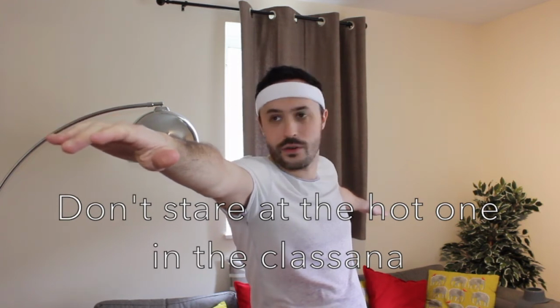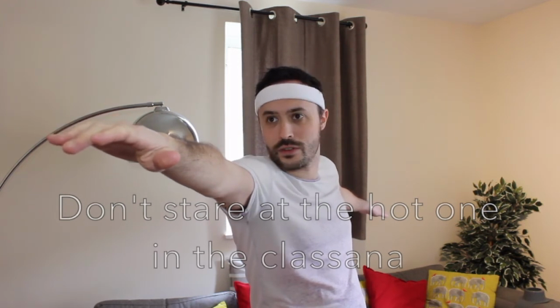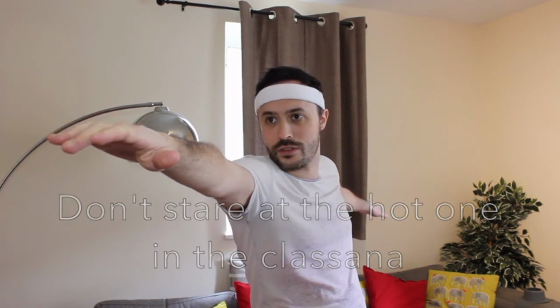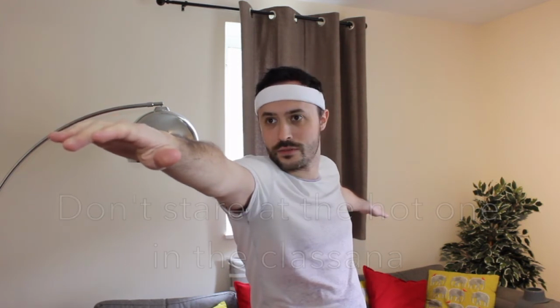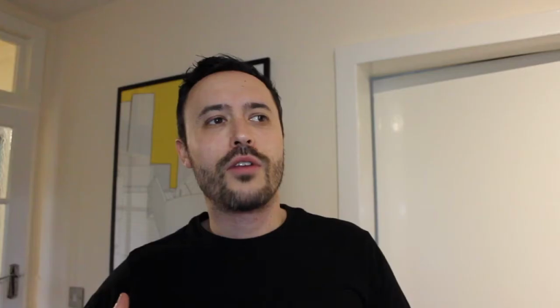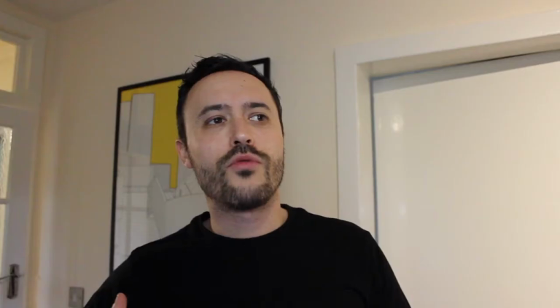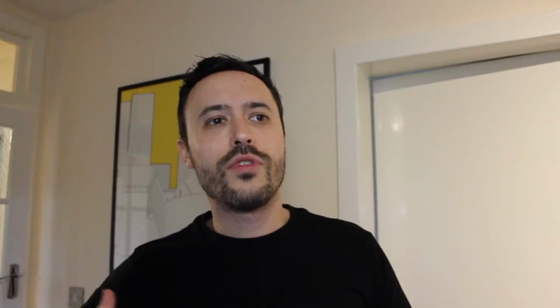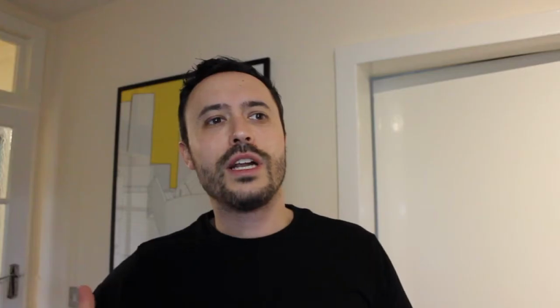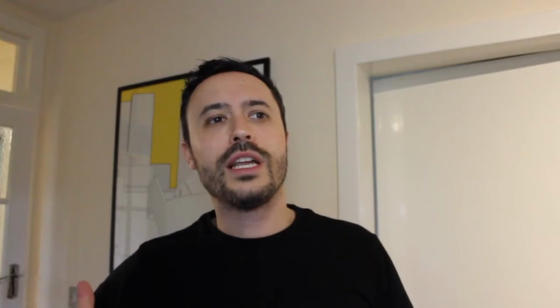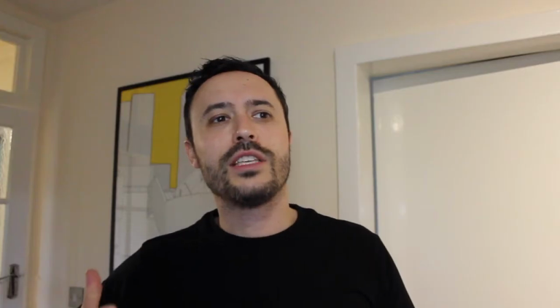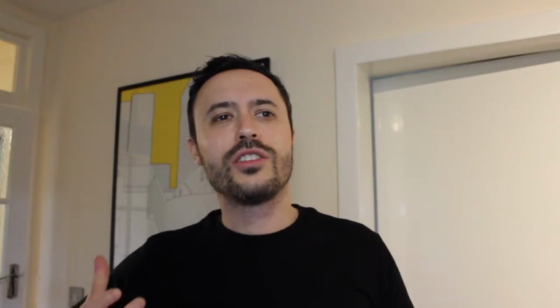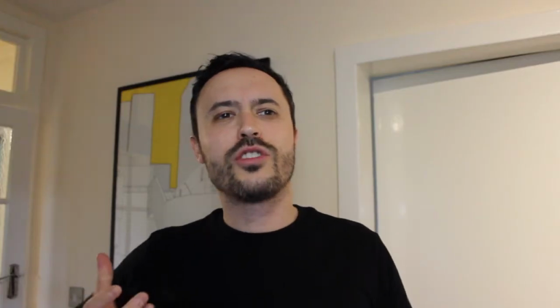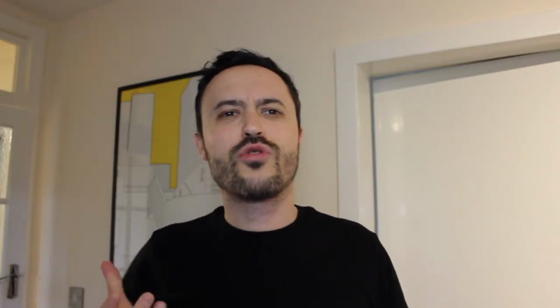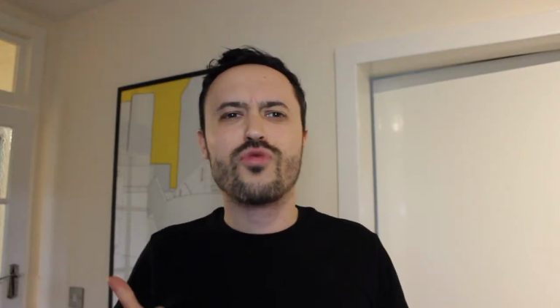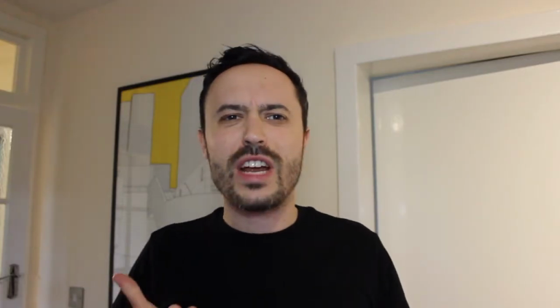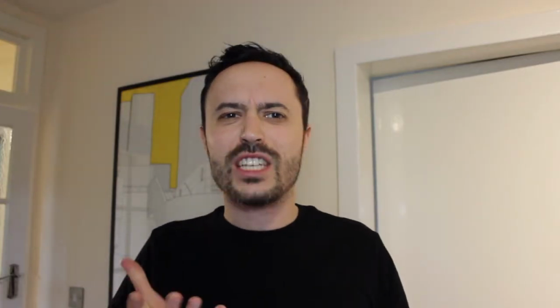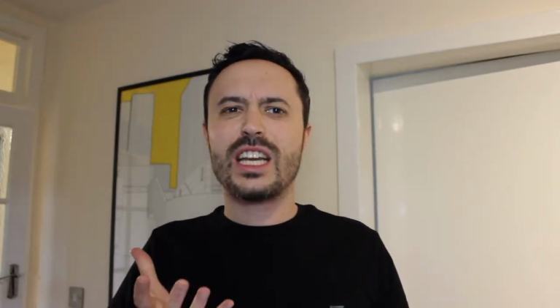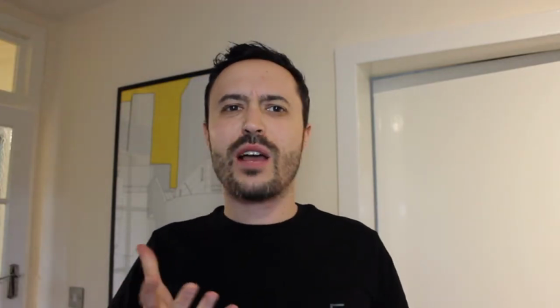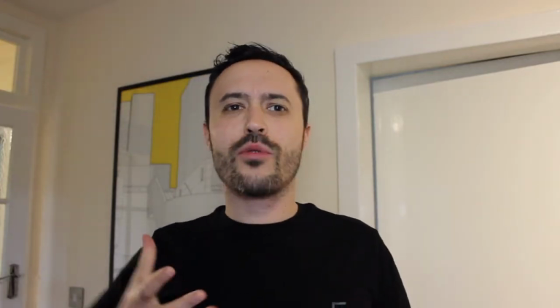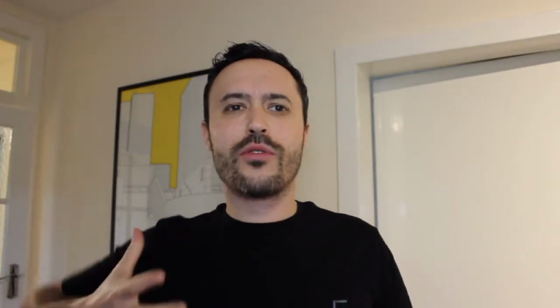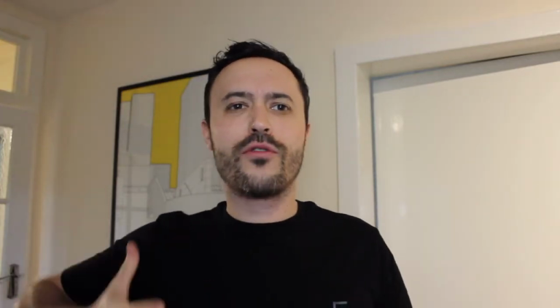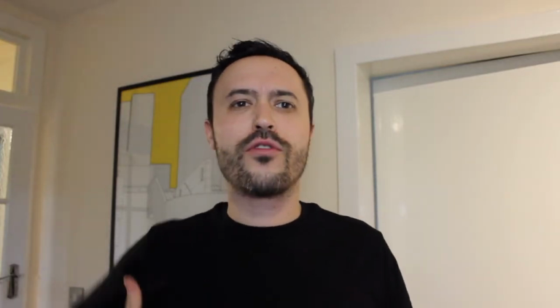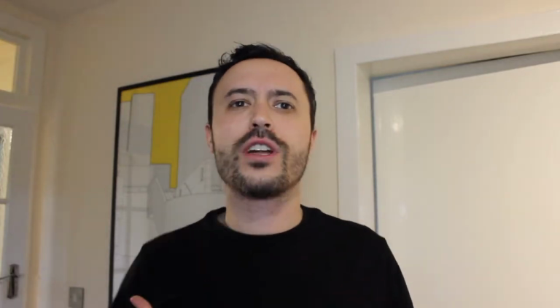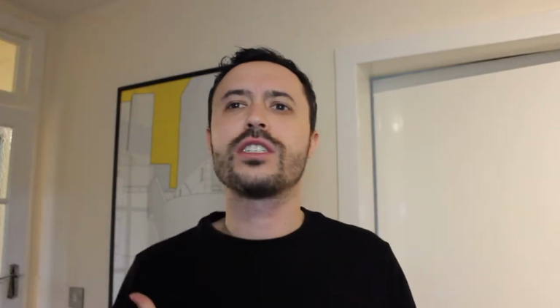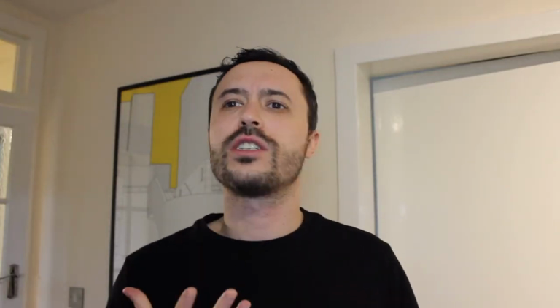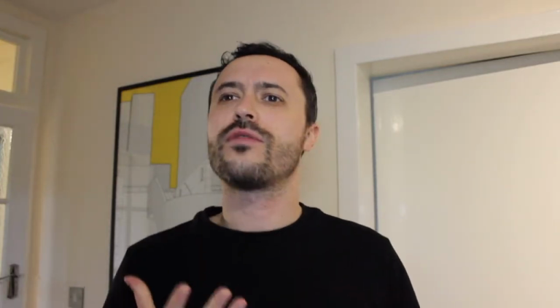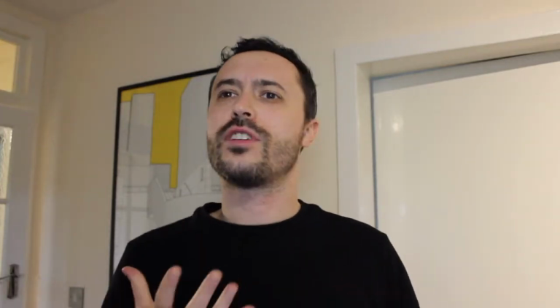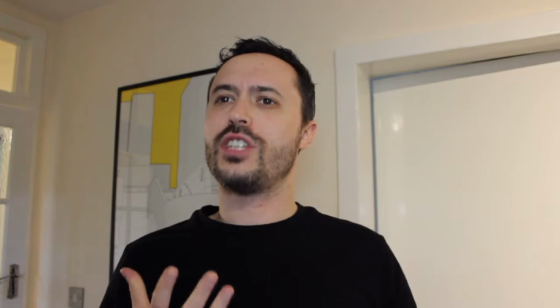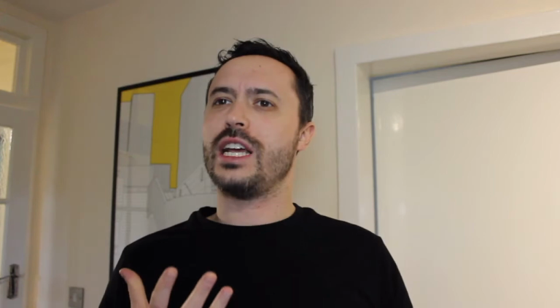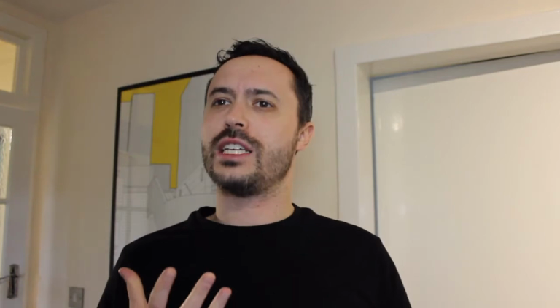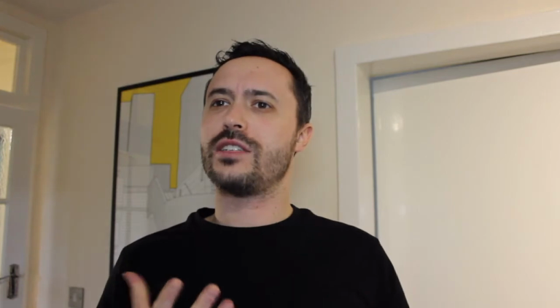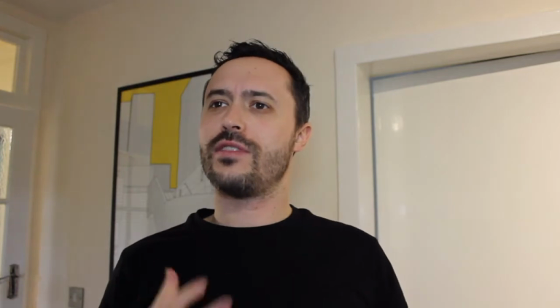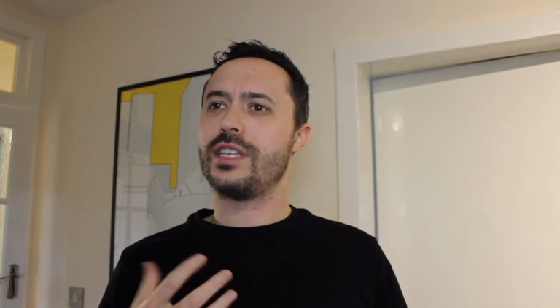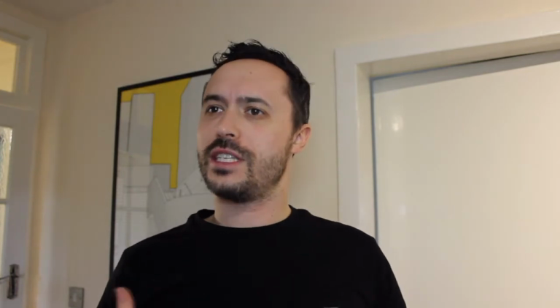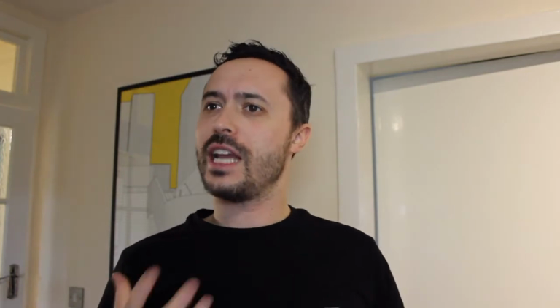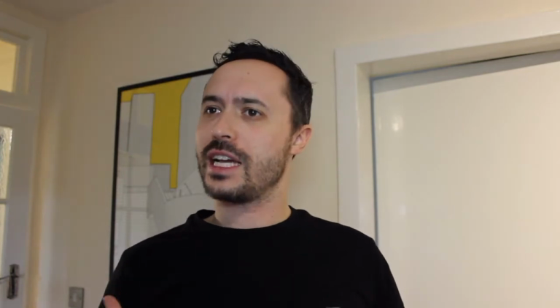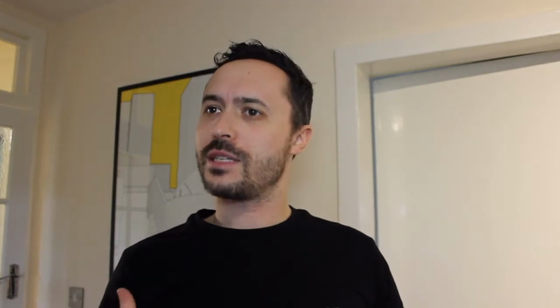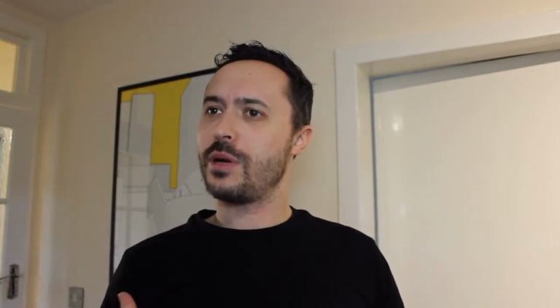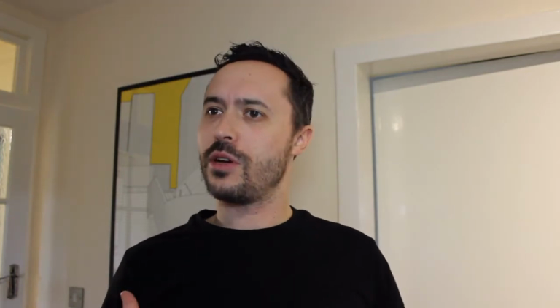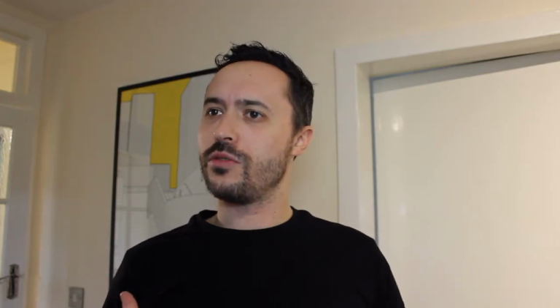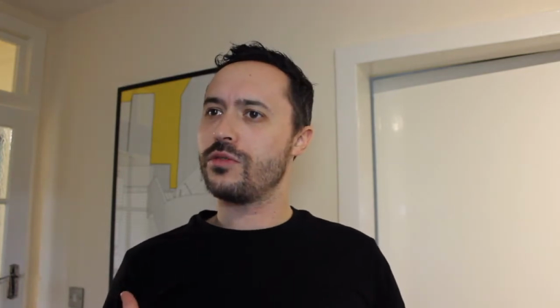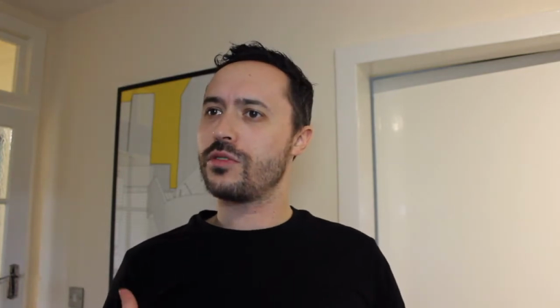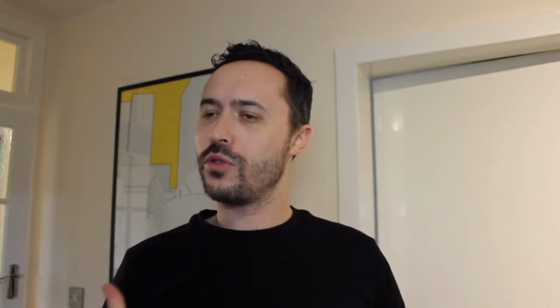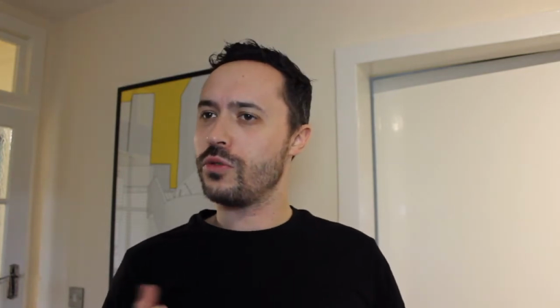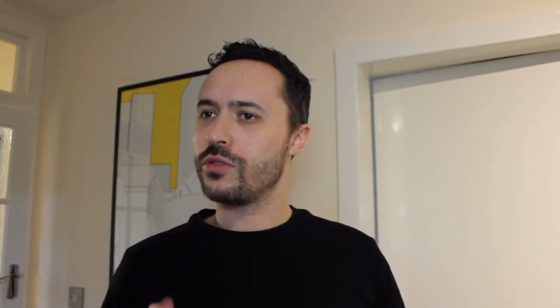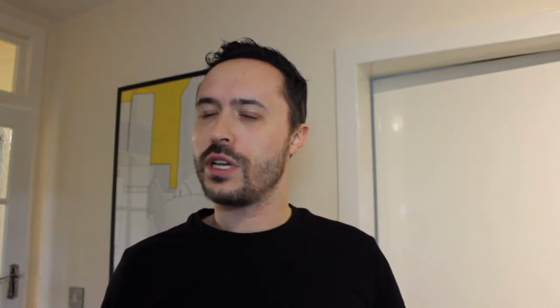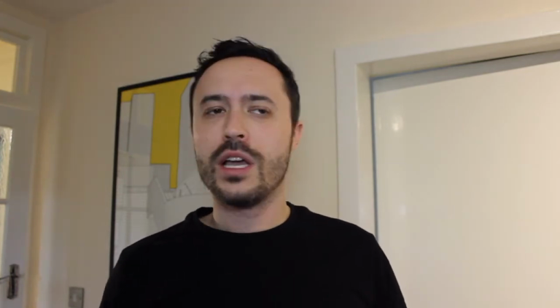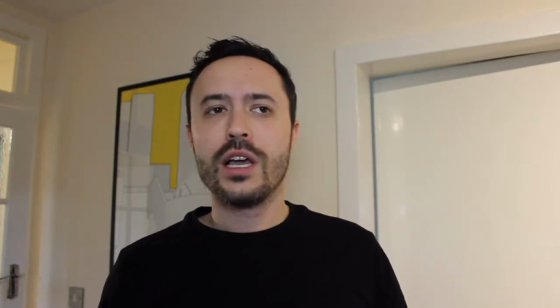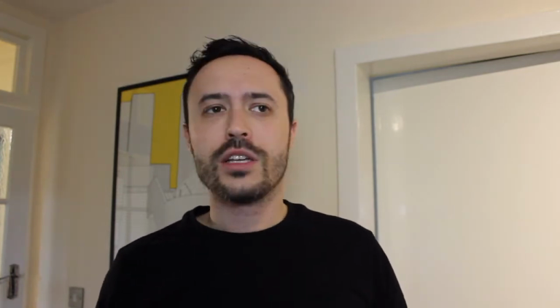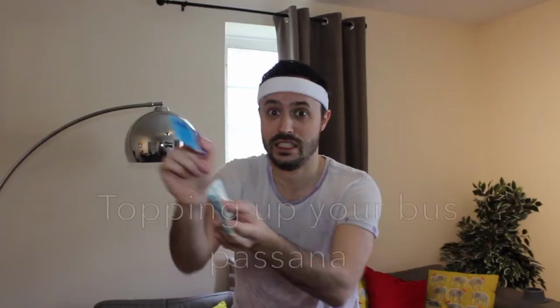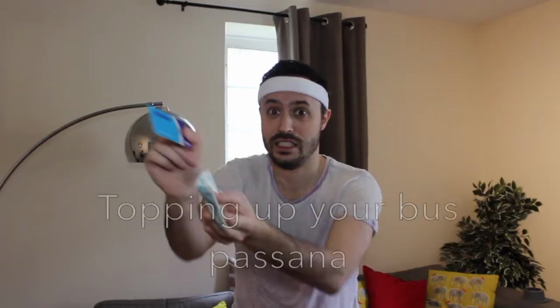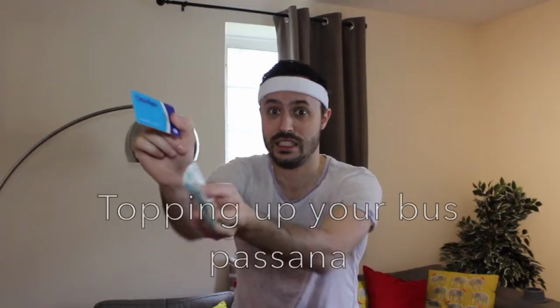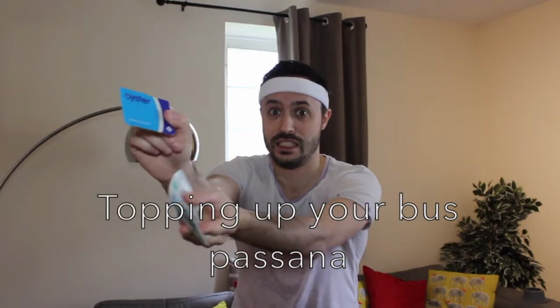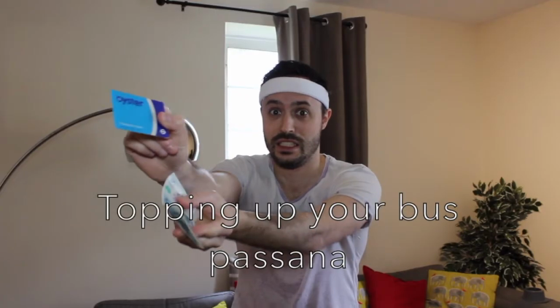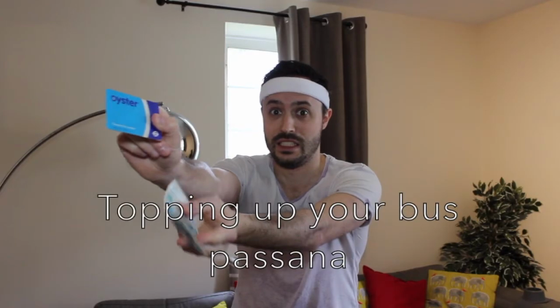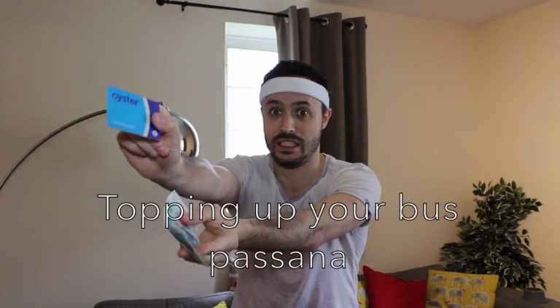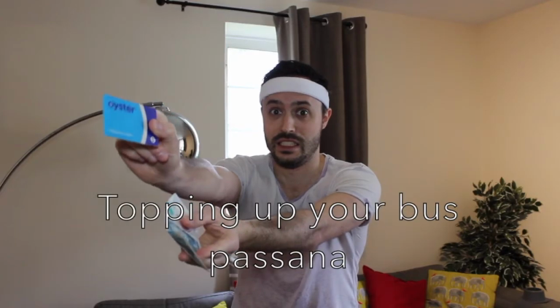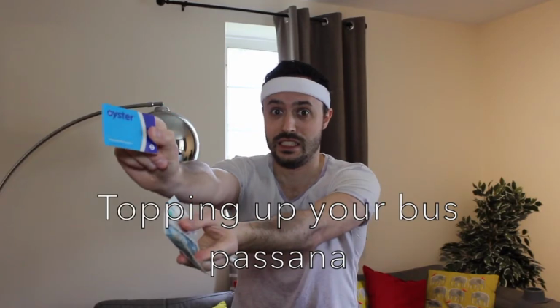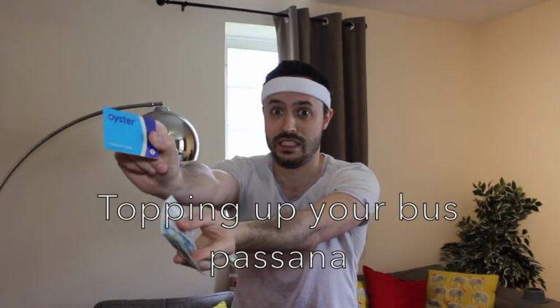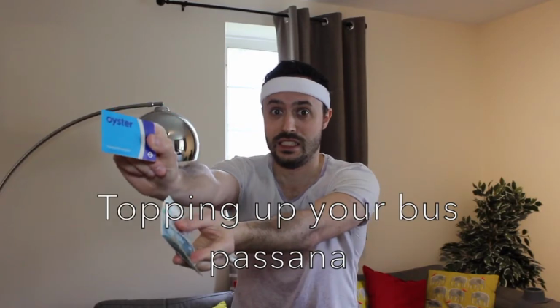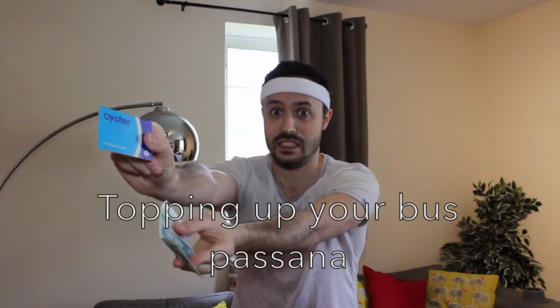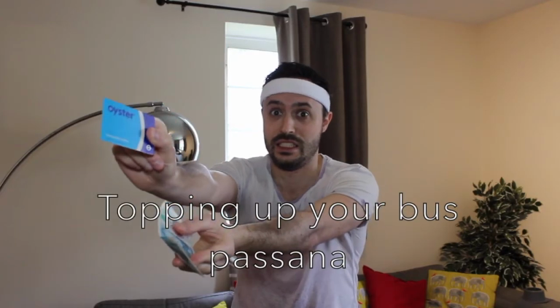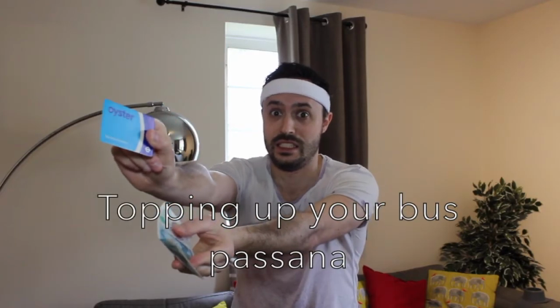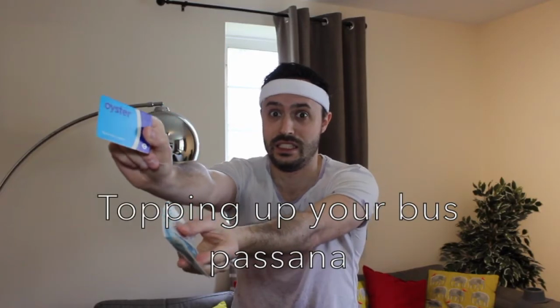And really stretch out the front of the chest for this next pose called topping up your busparsana.